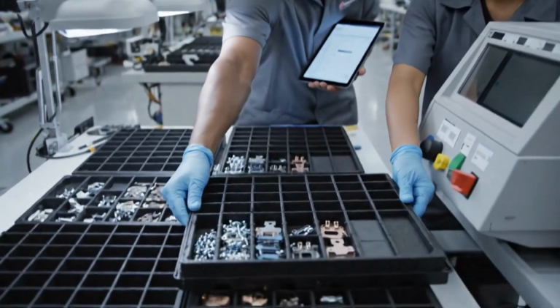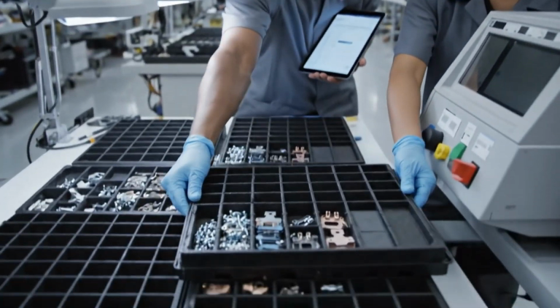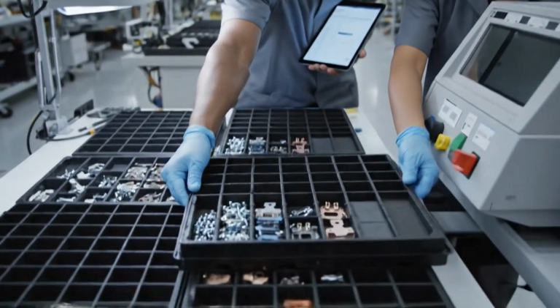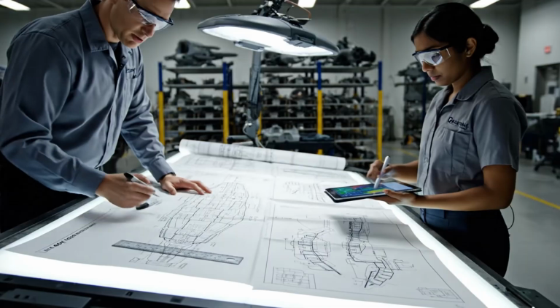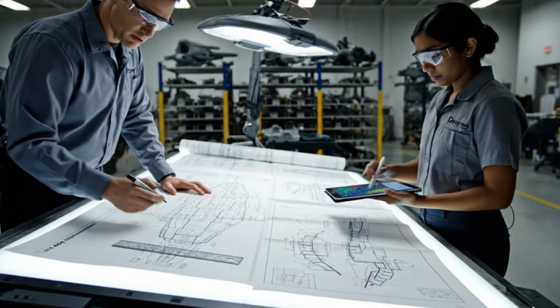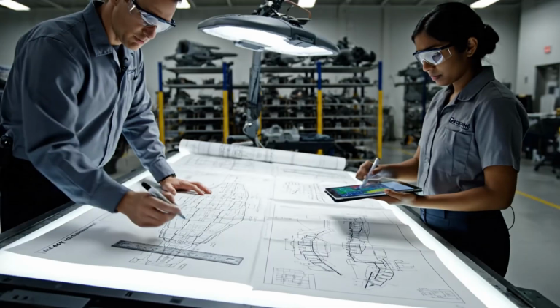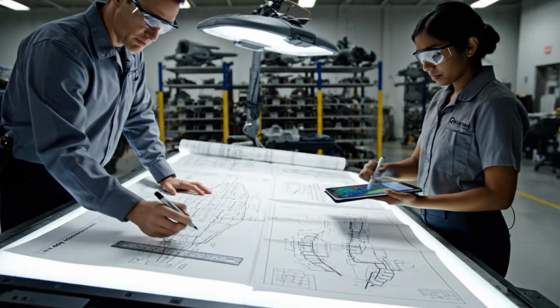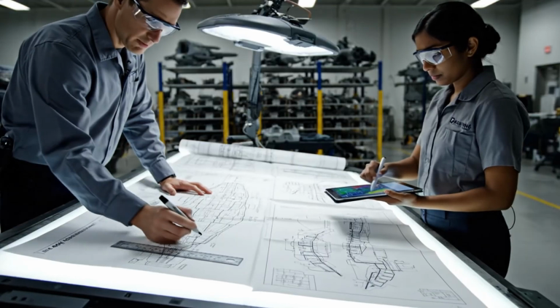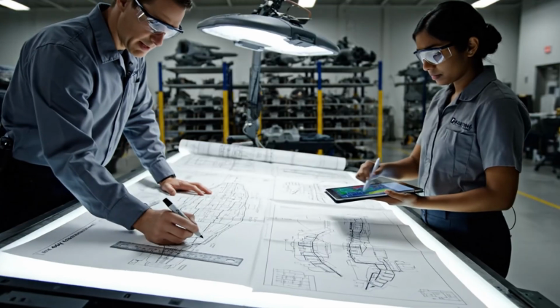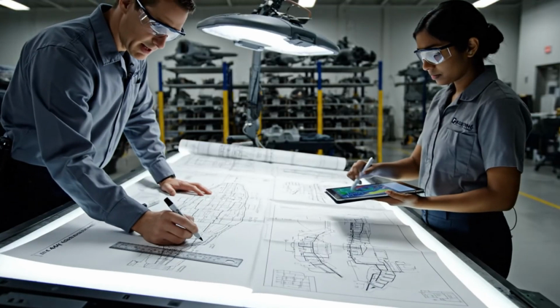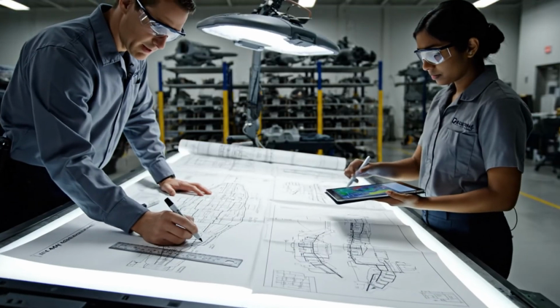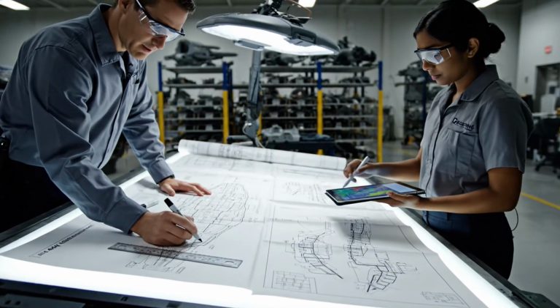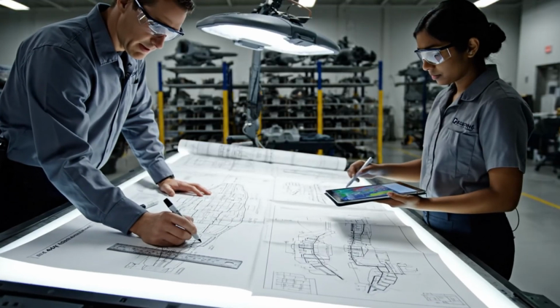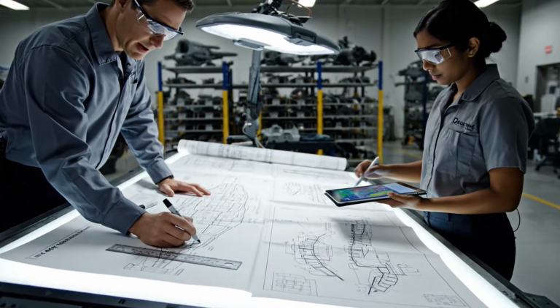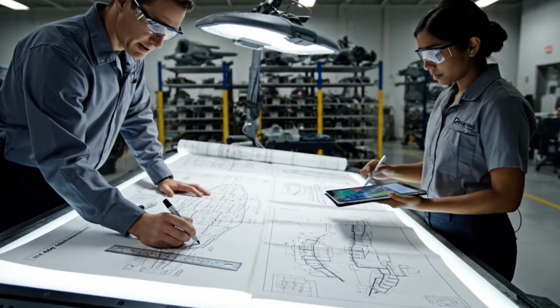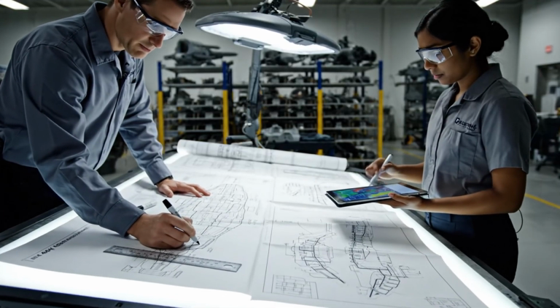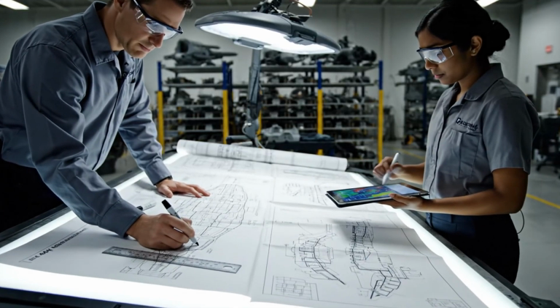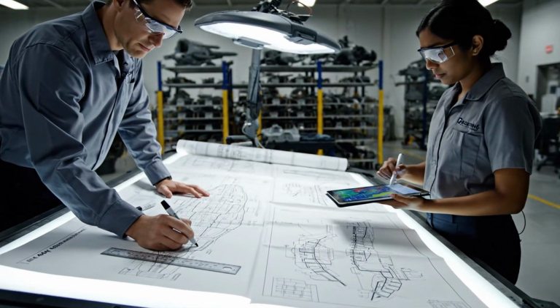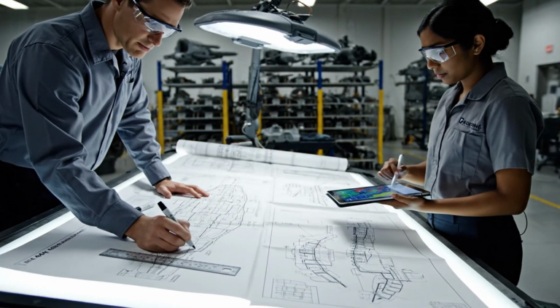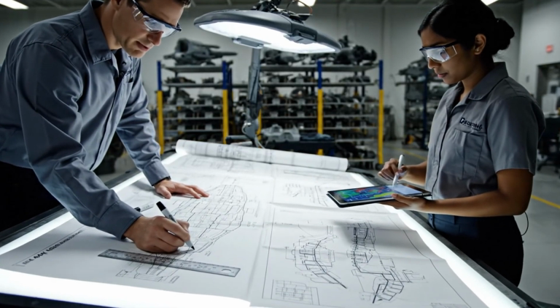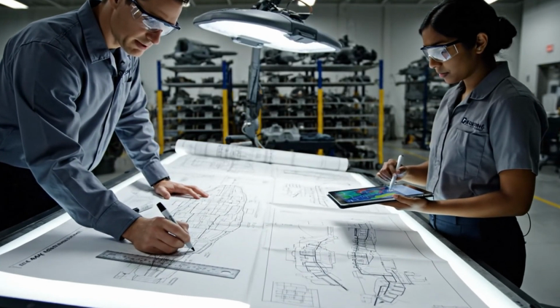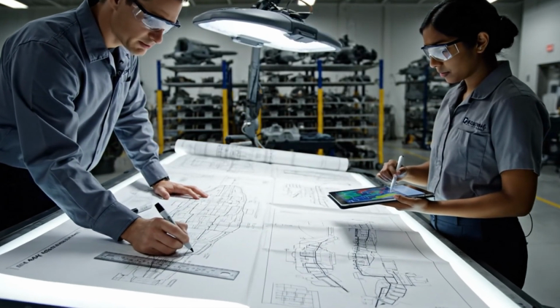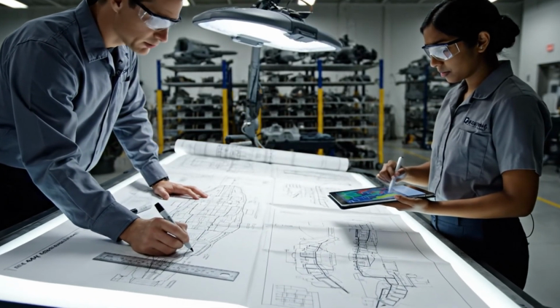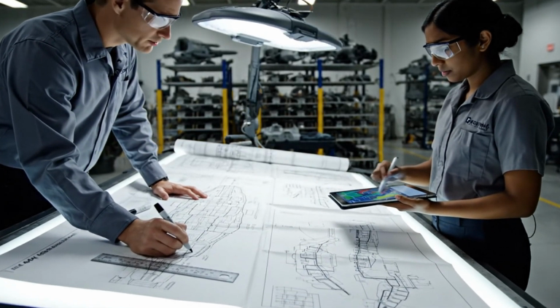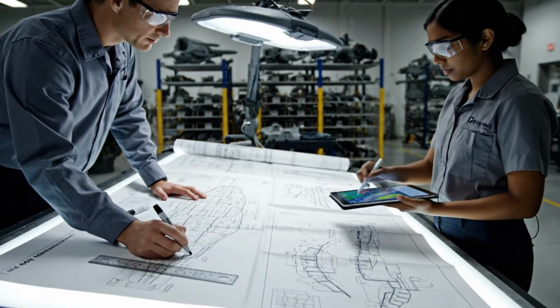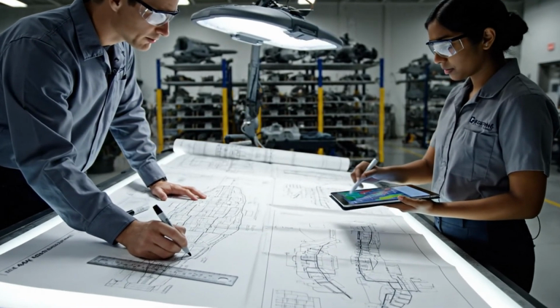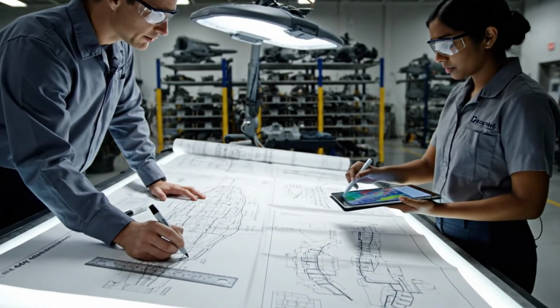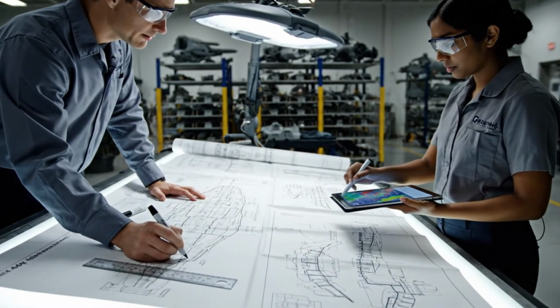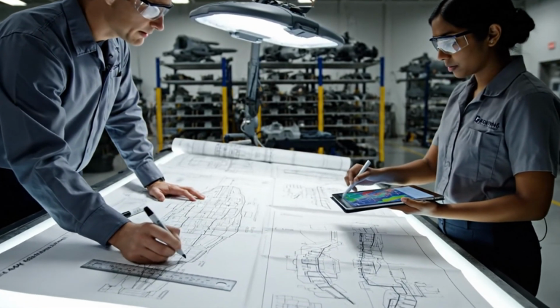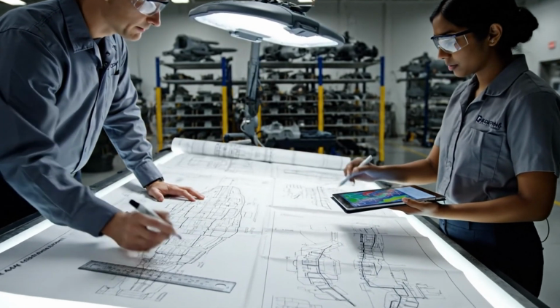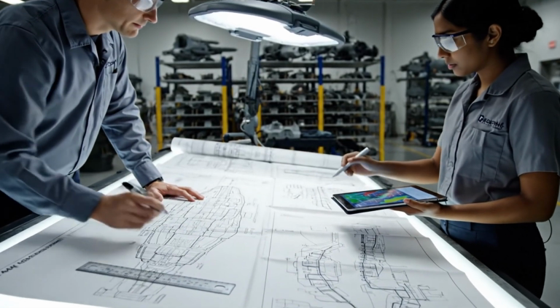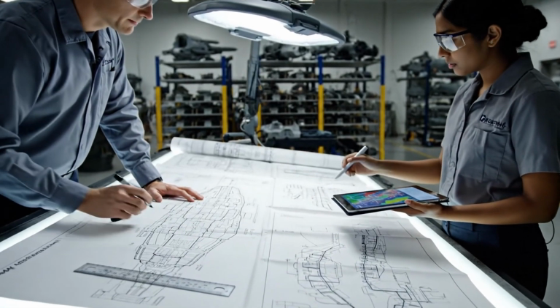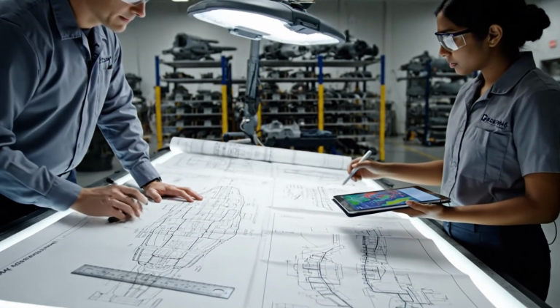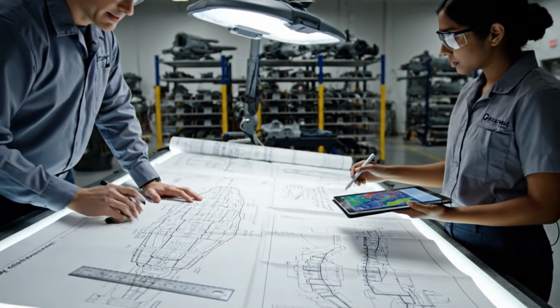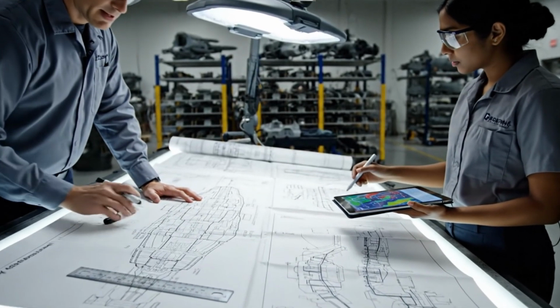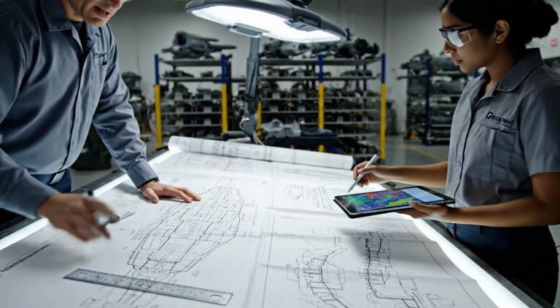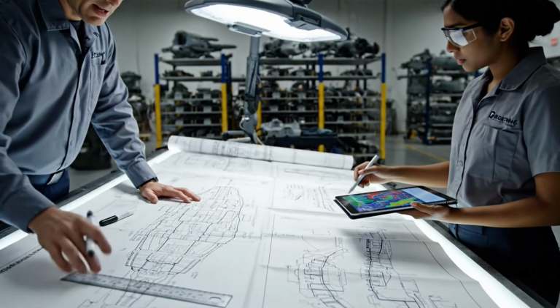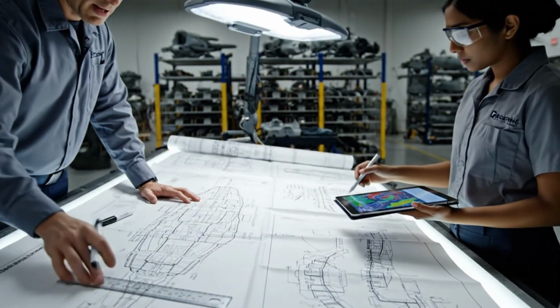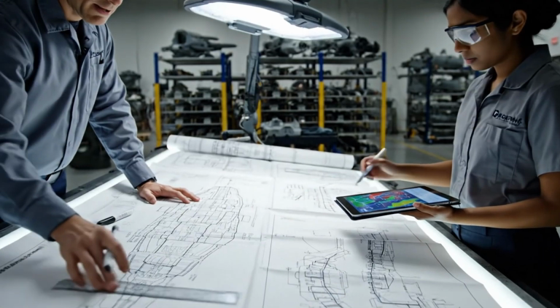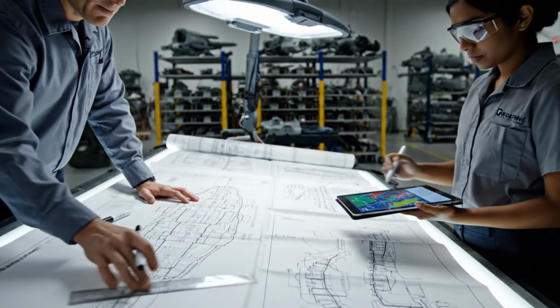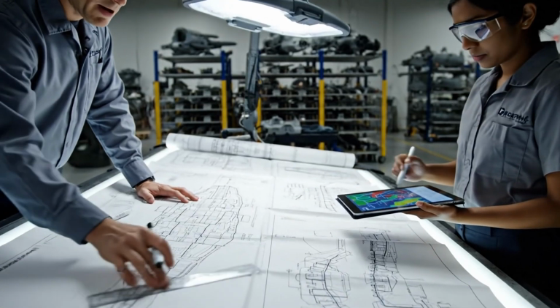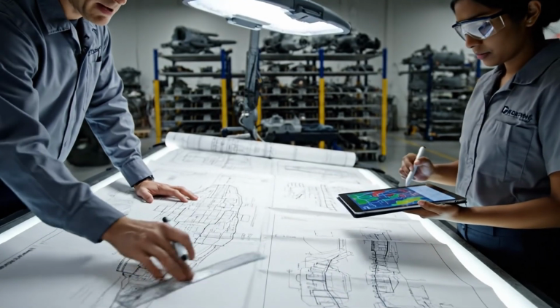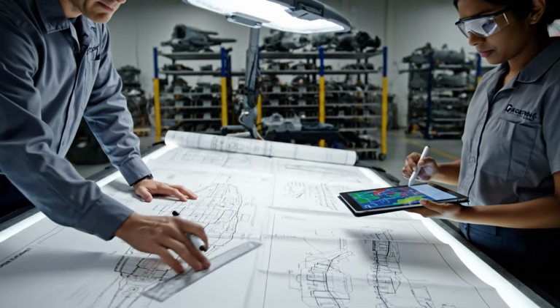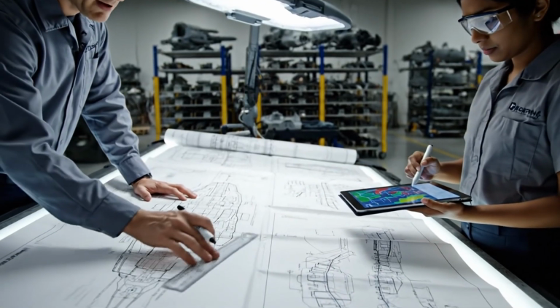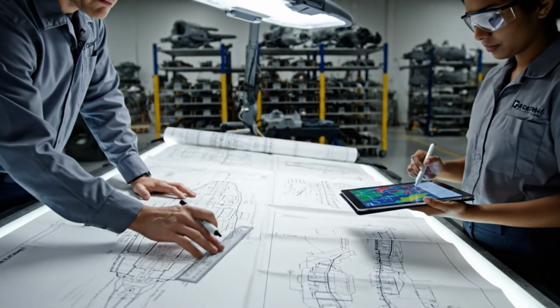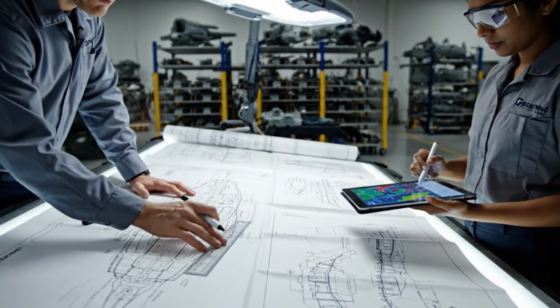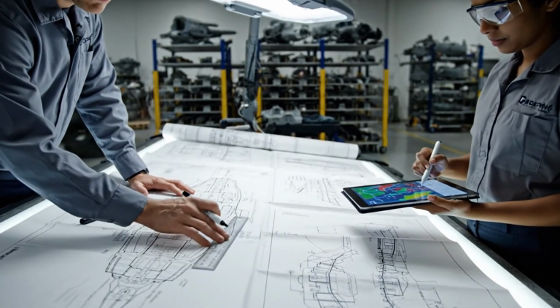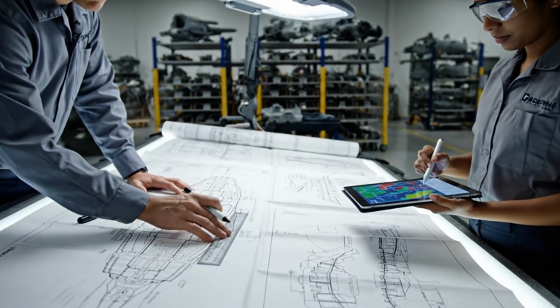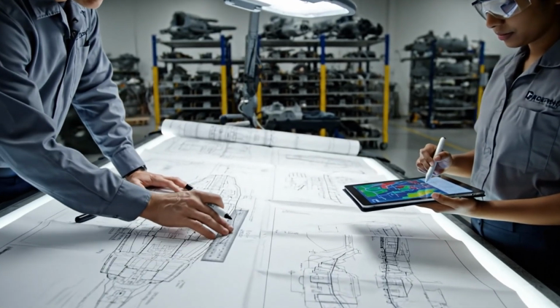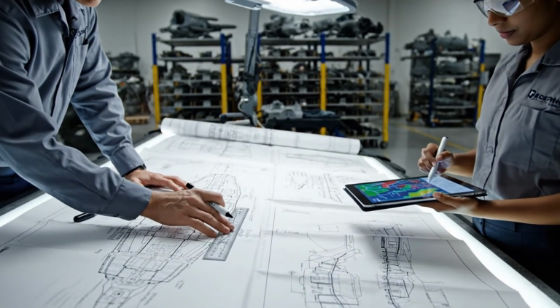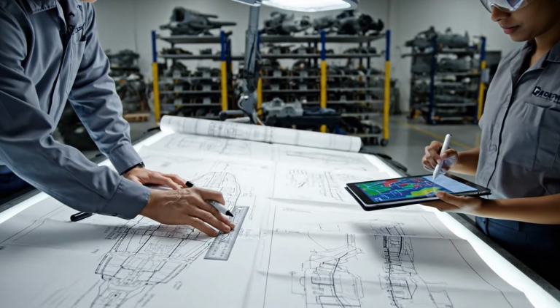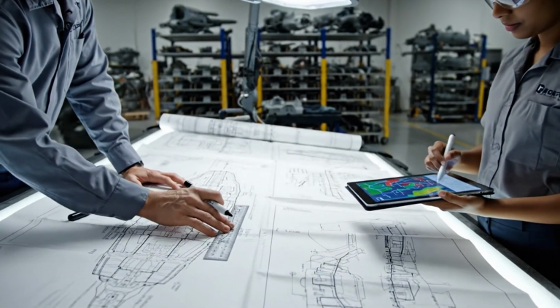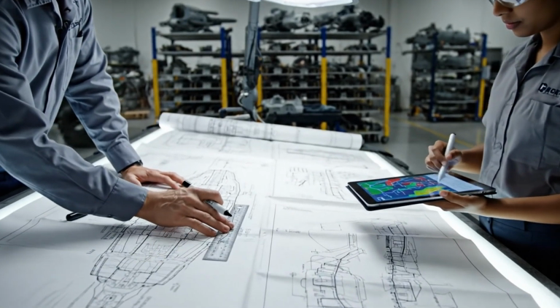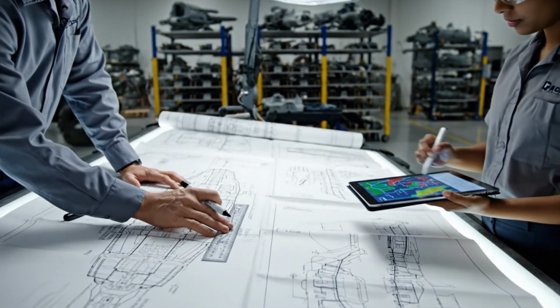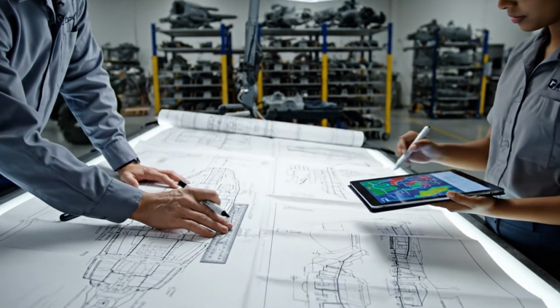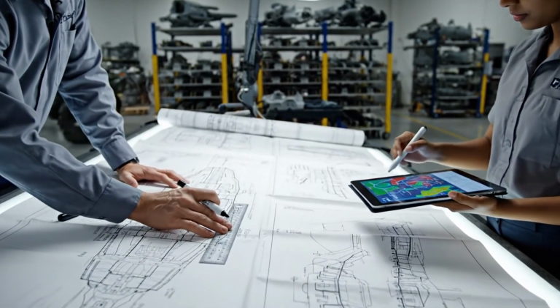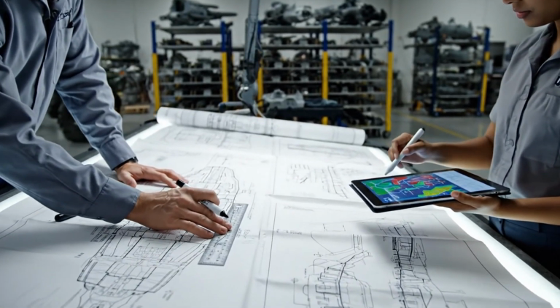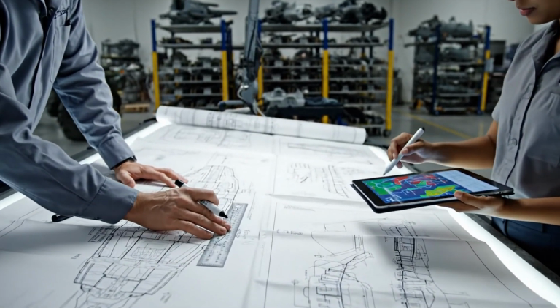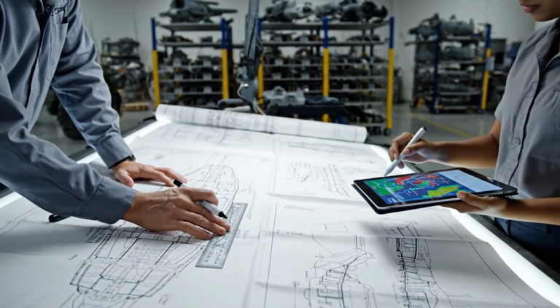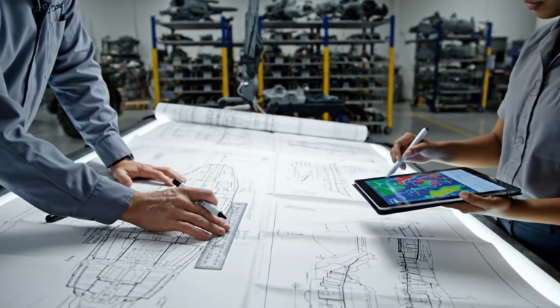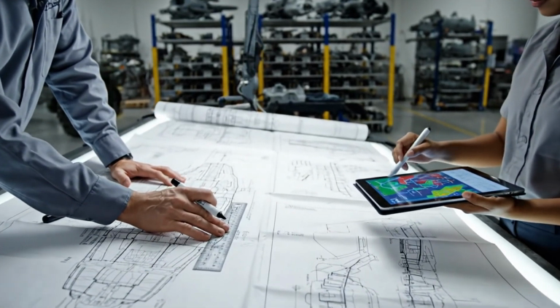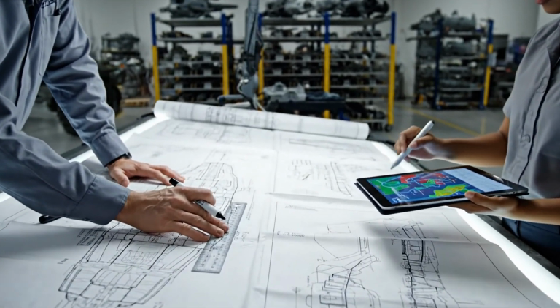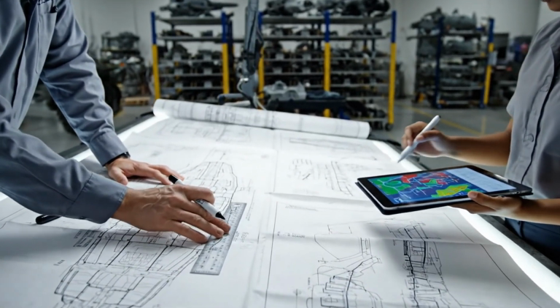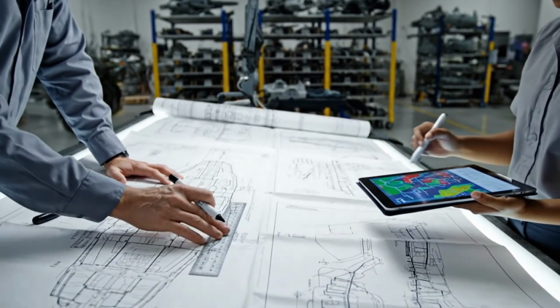Ensure the rib layout aligns with the fuselage structure shown here. And the wiring route for the bulkhead confirms the revision on the tablet.